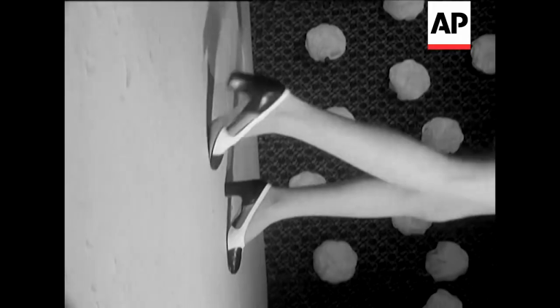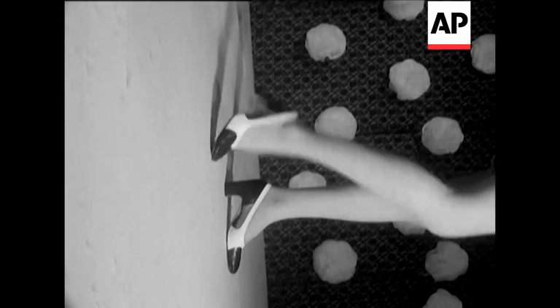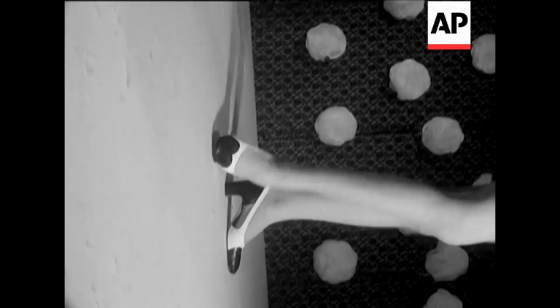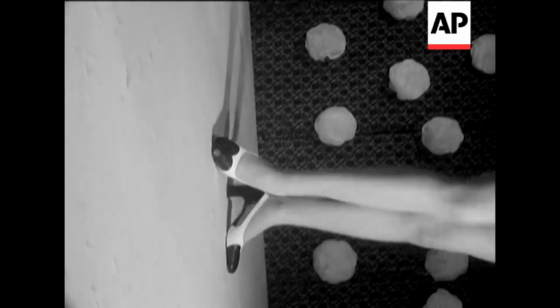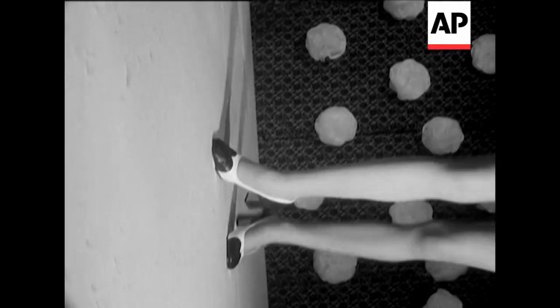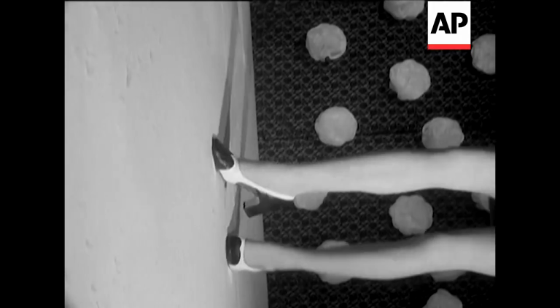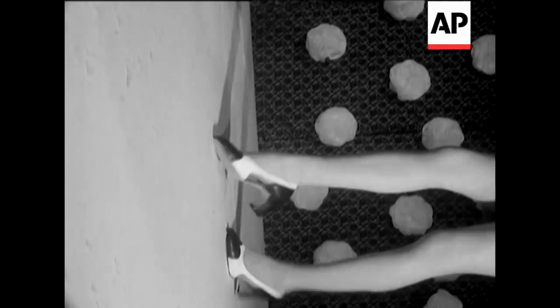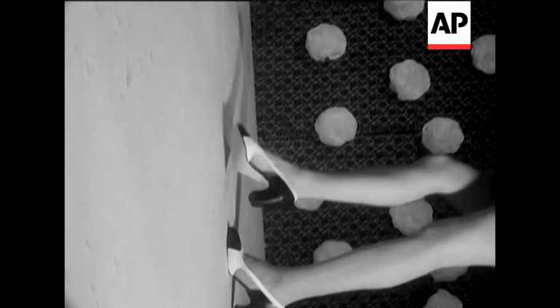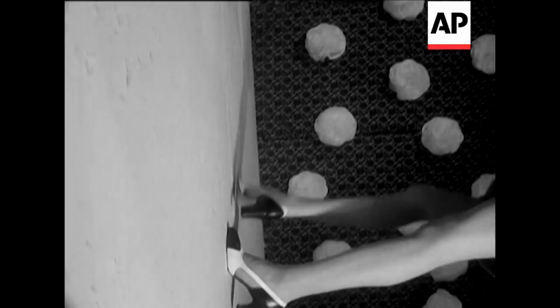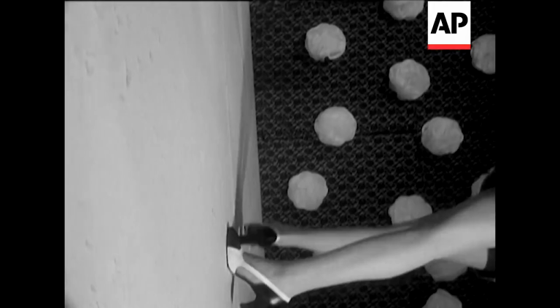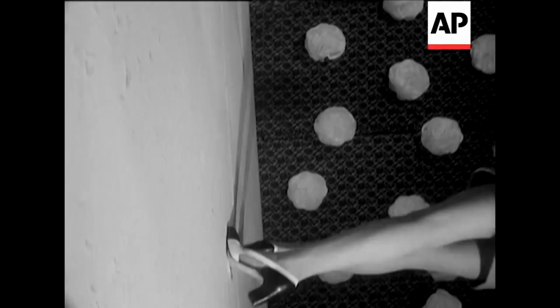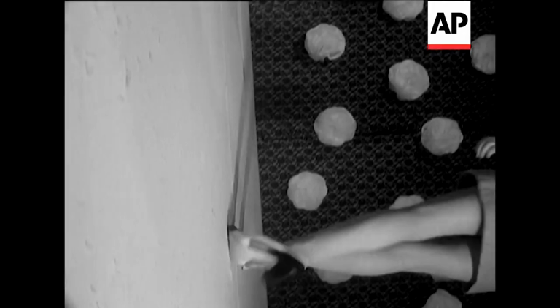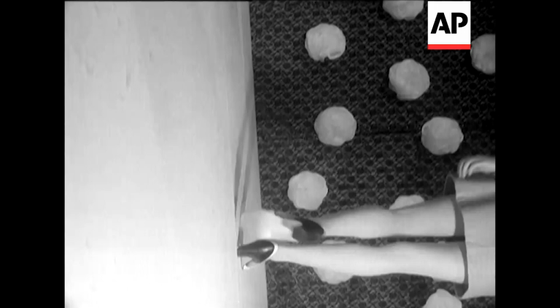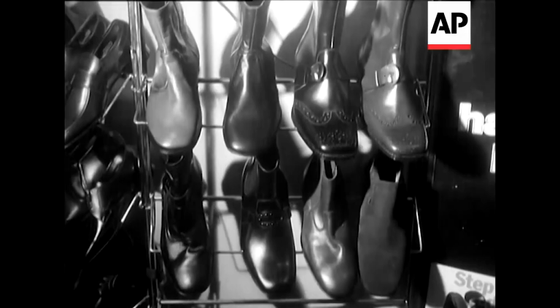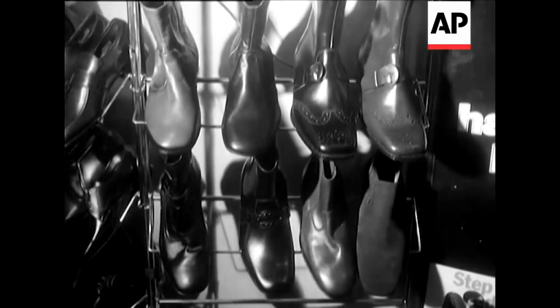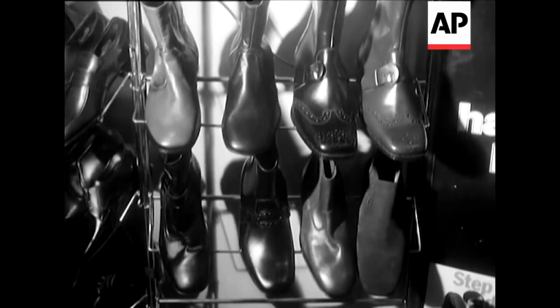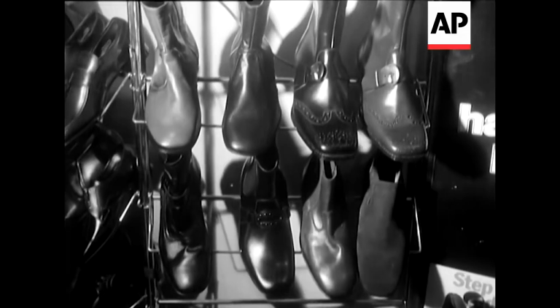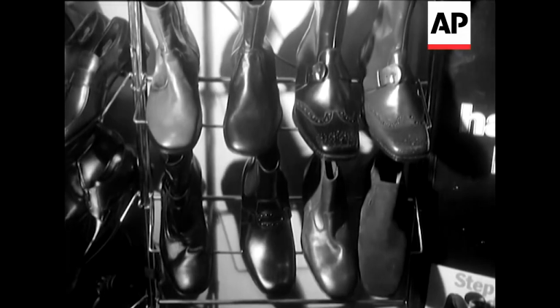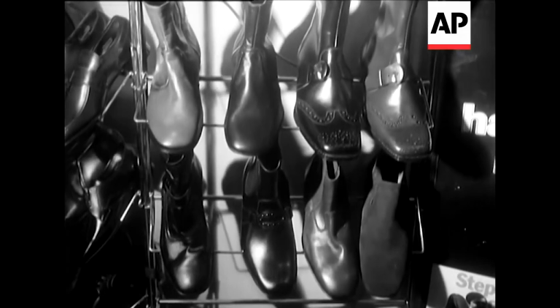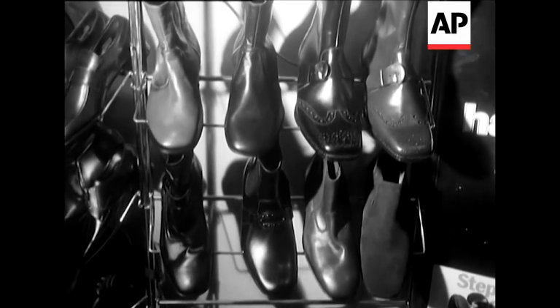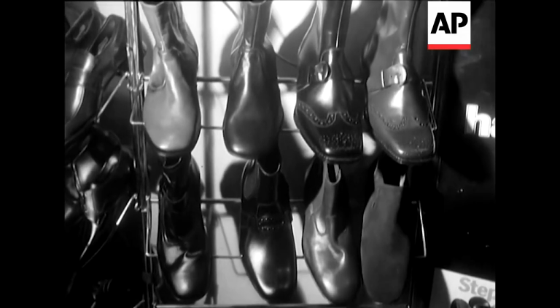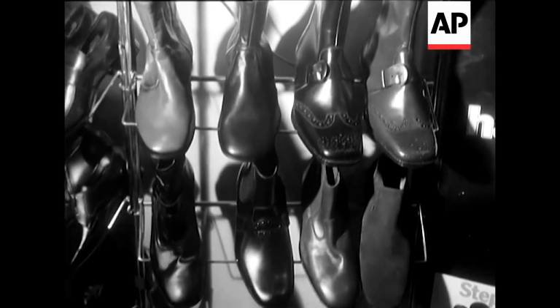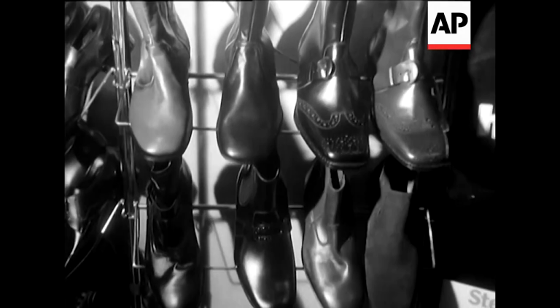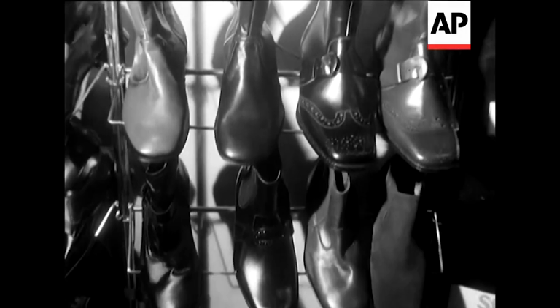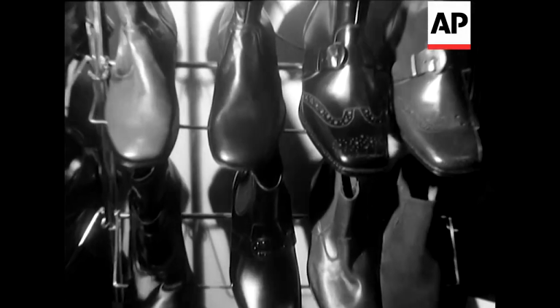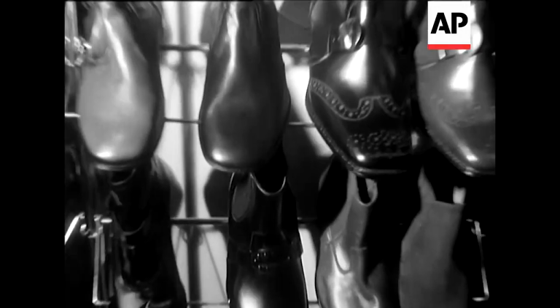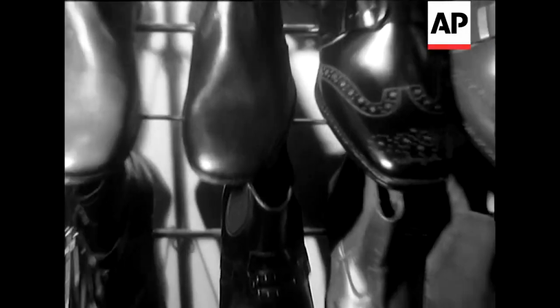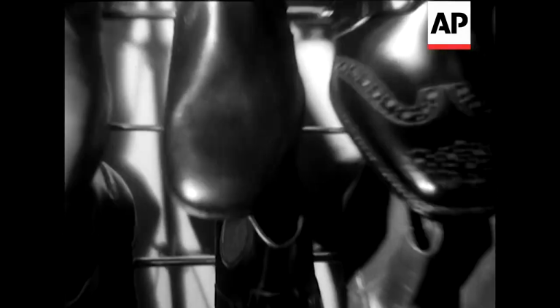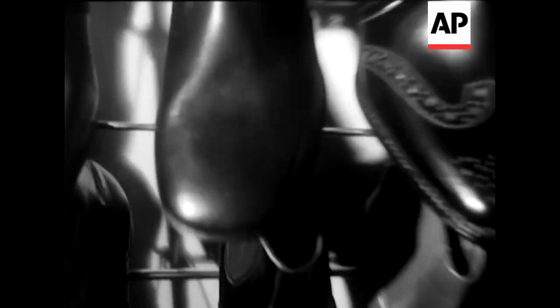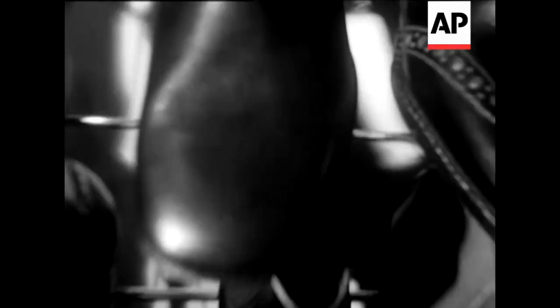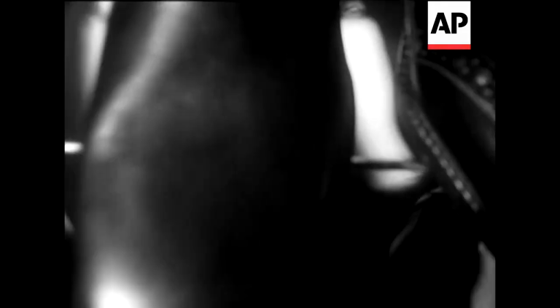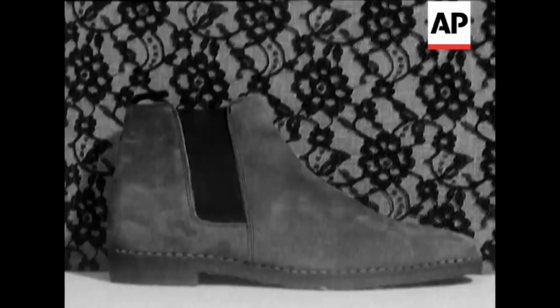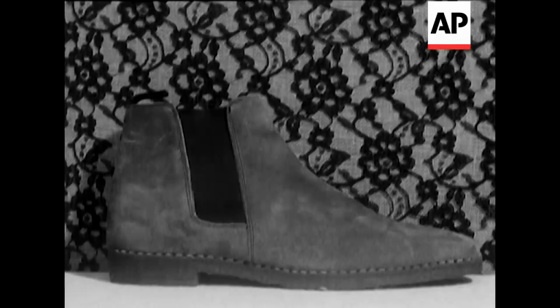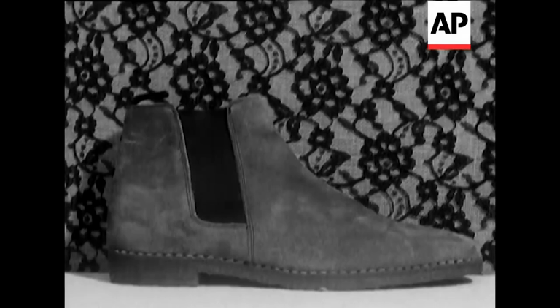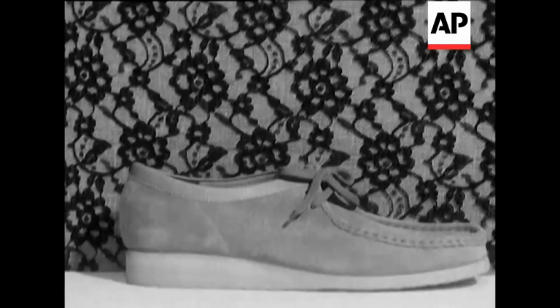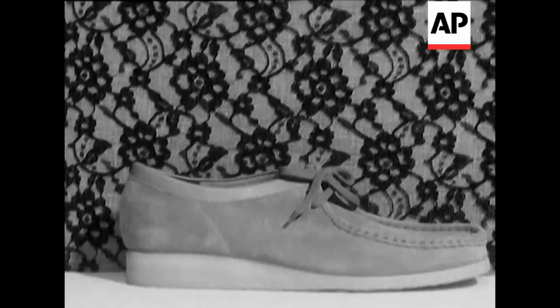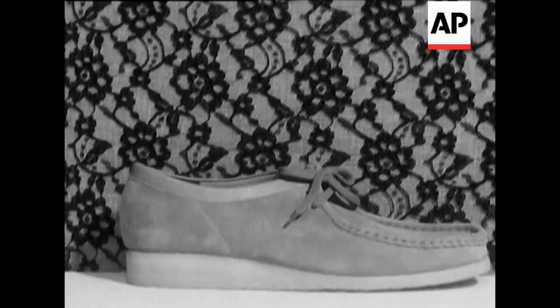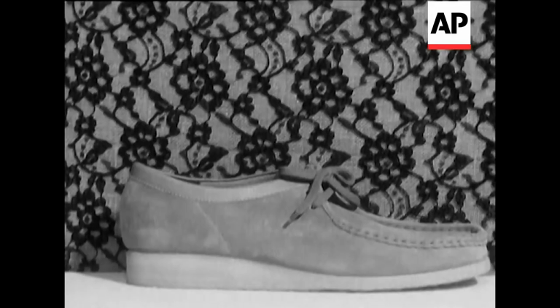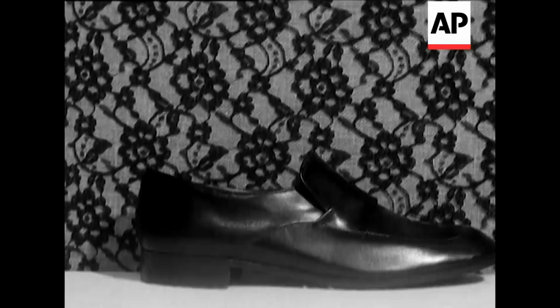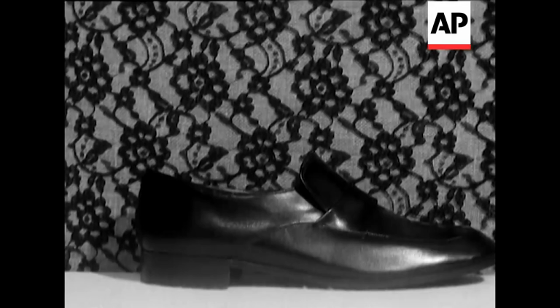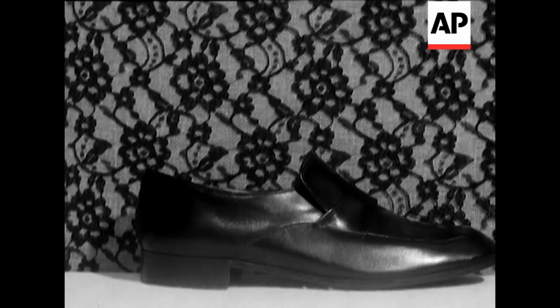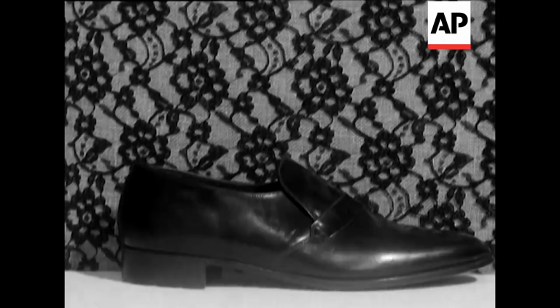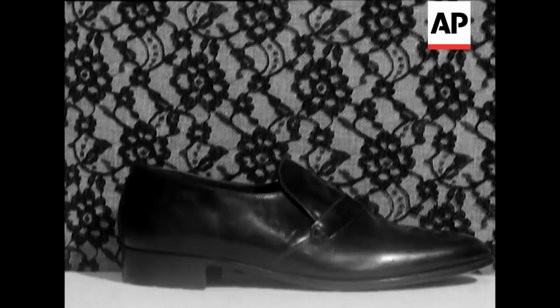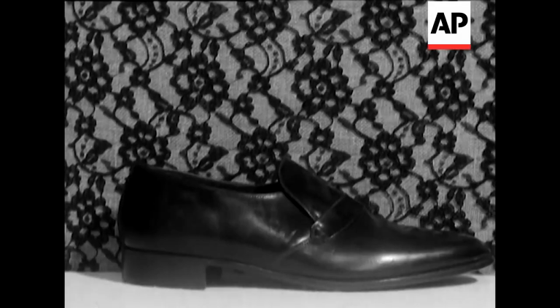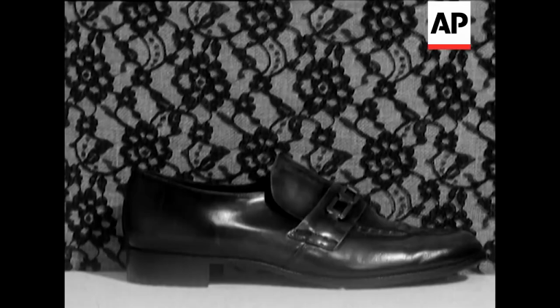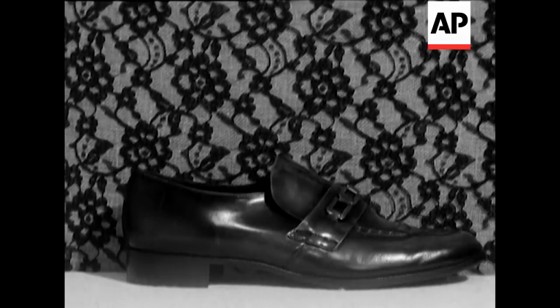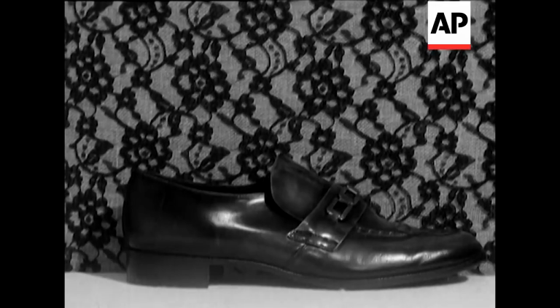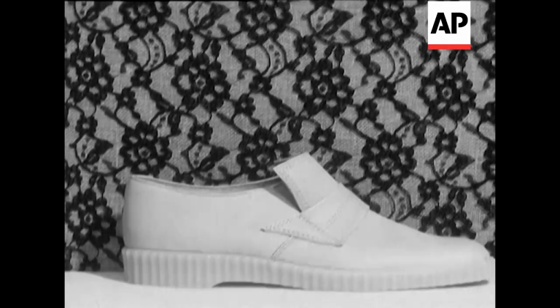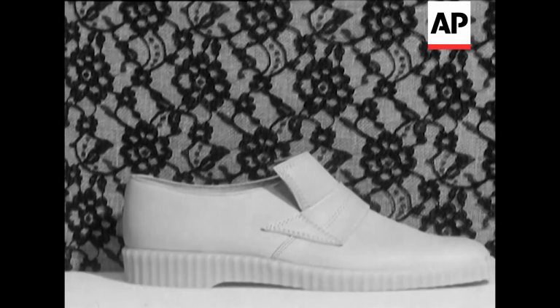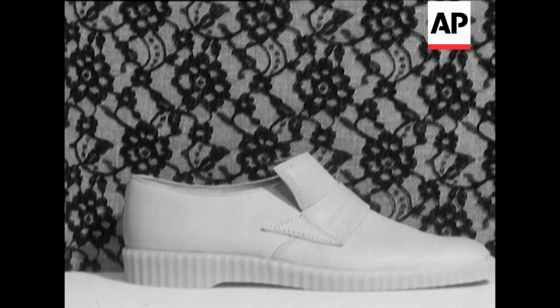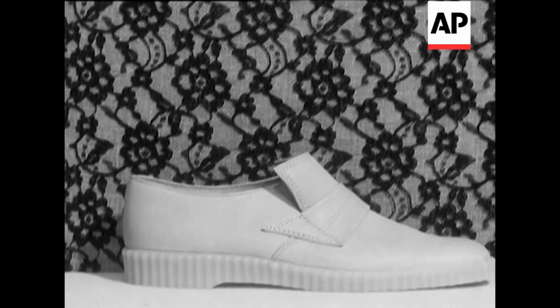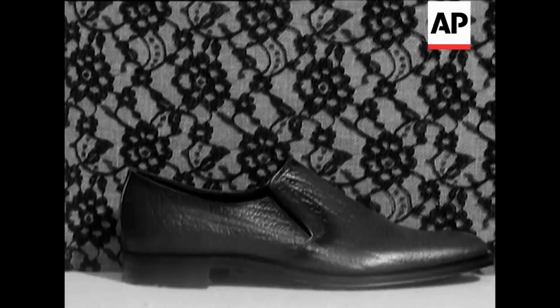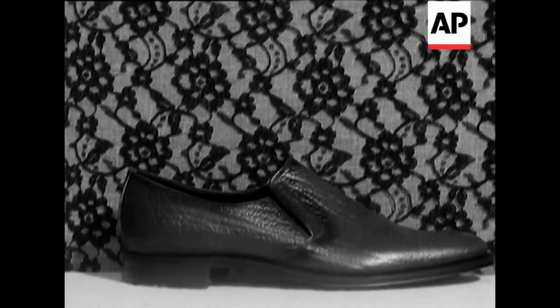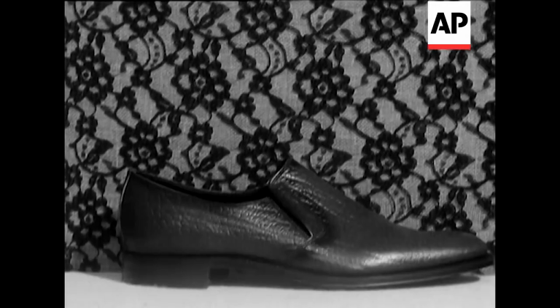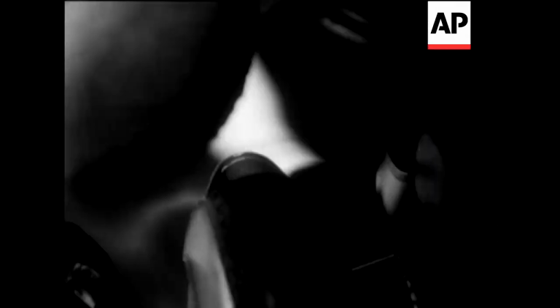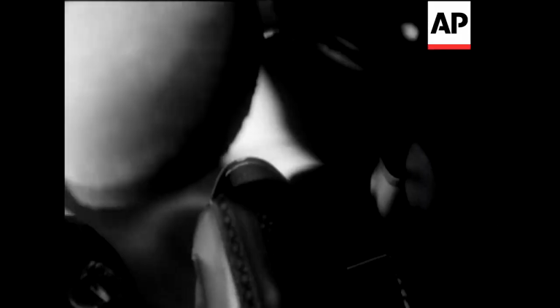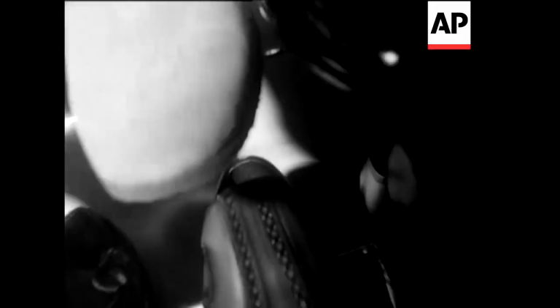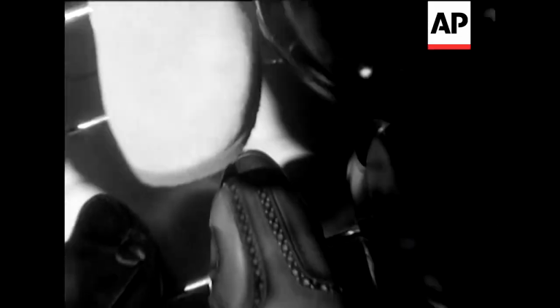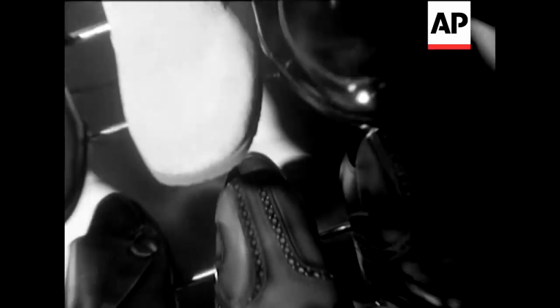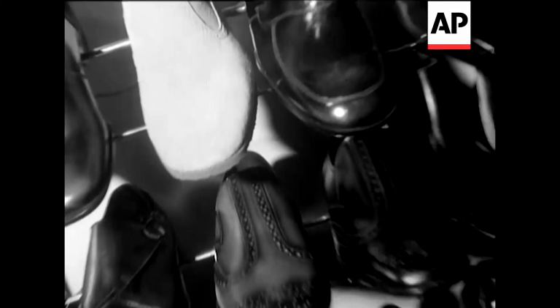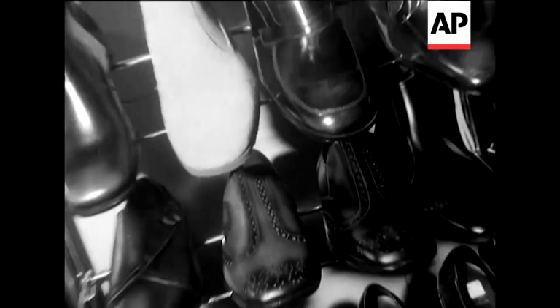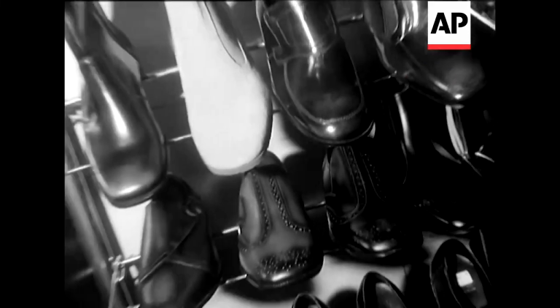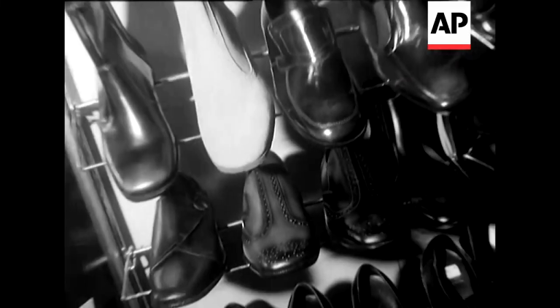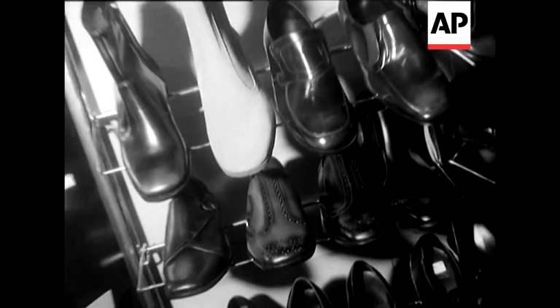Trendy men will also be shining next spring, mostly slip-on styles, with most of the emphasis on texture rather than shape.